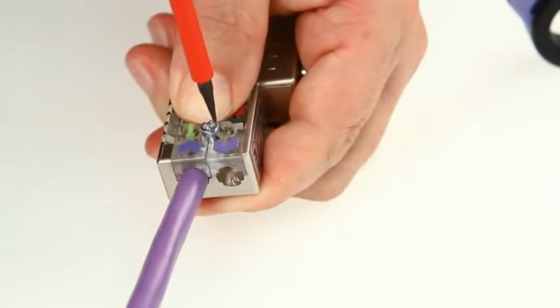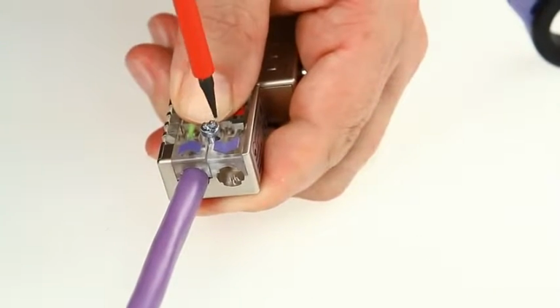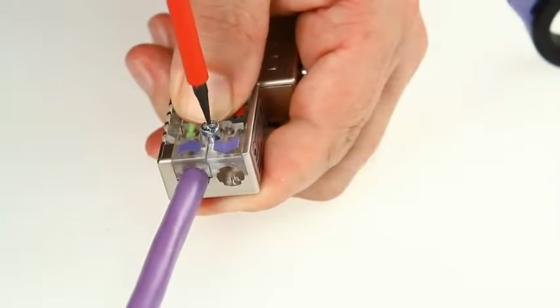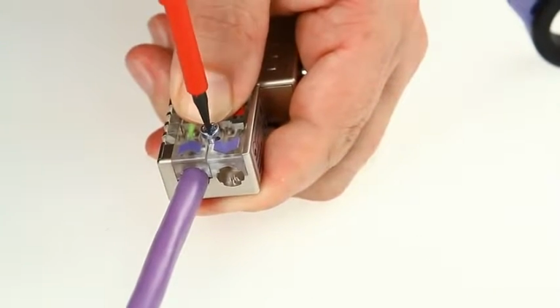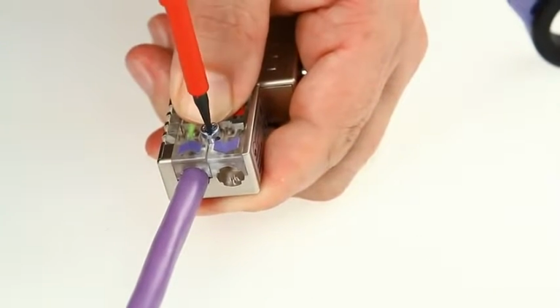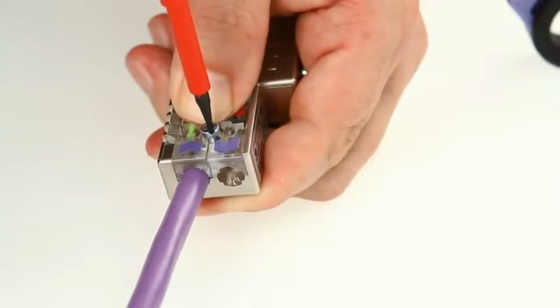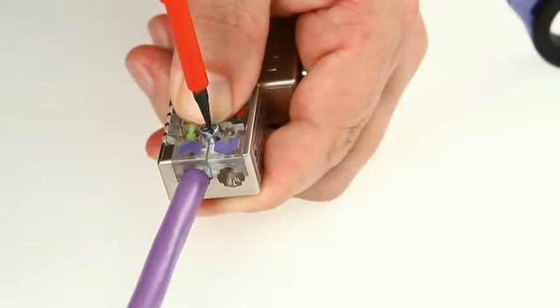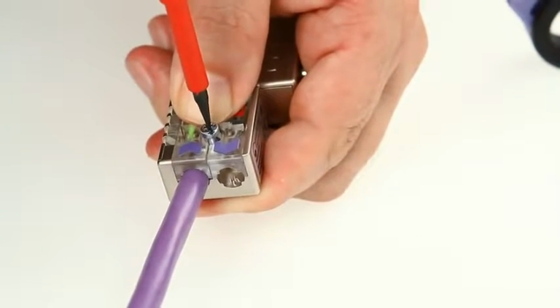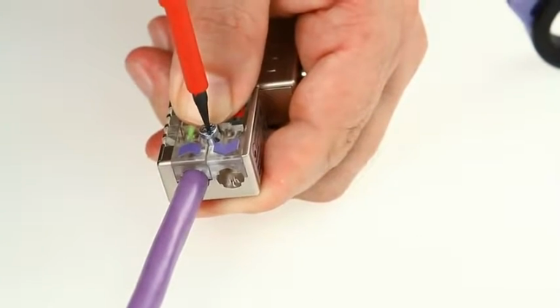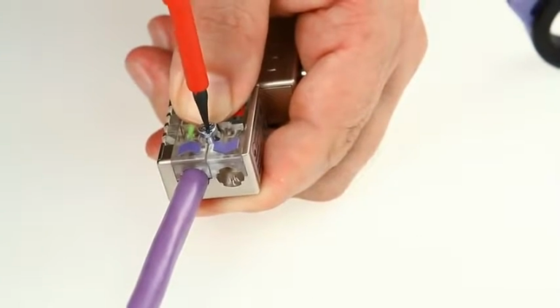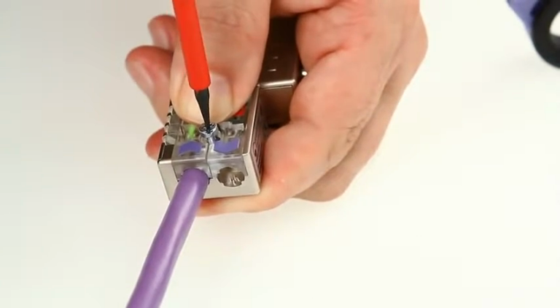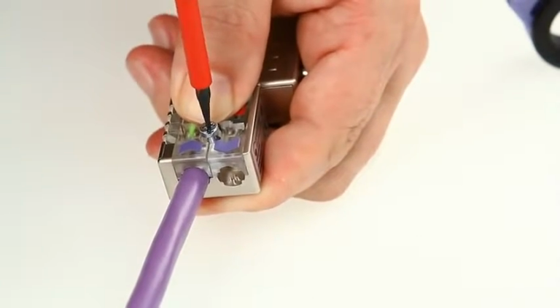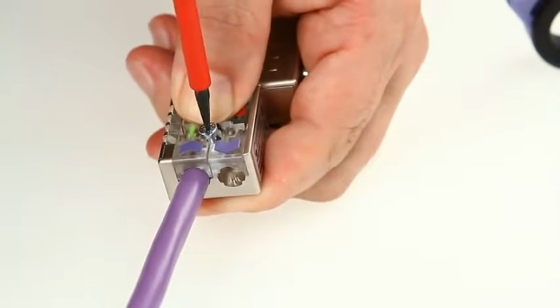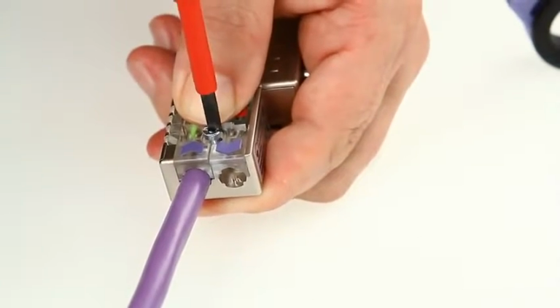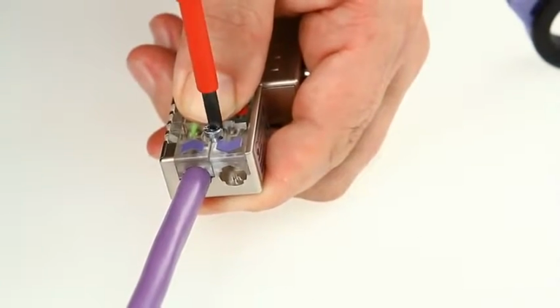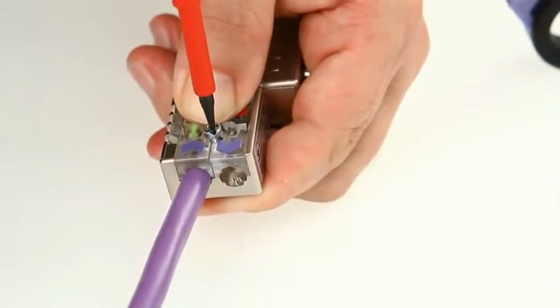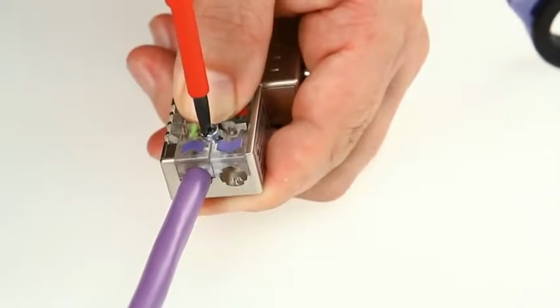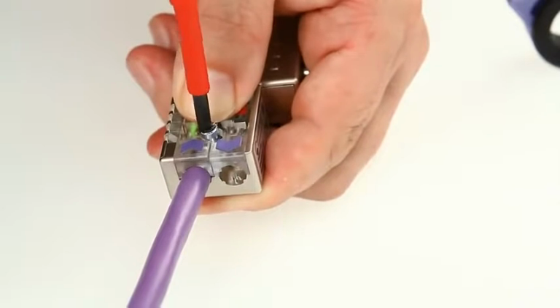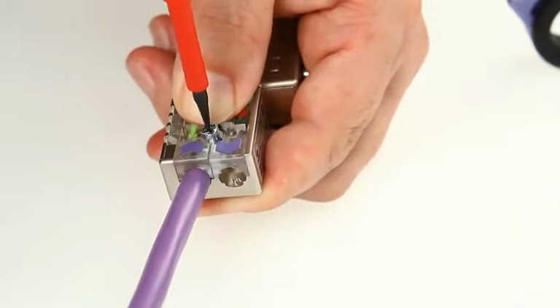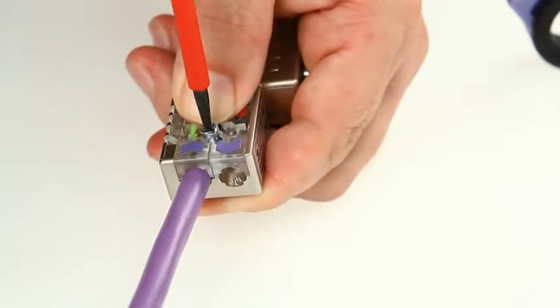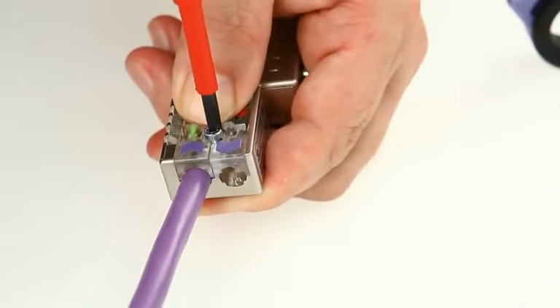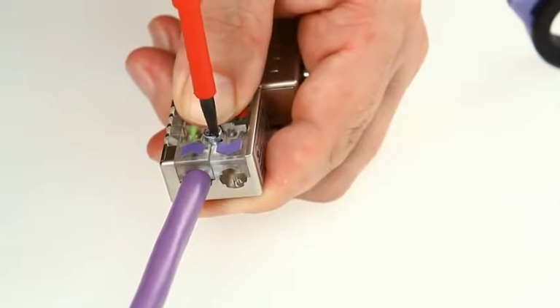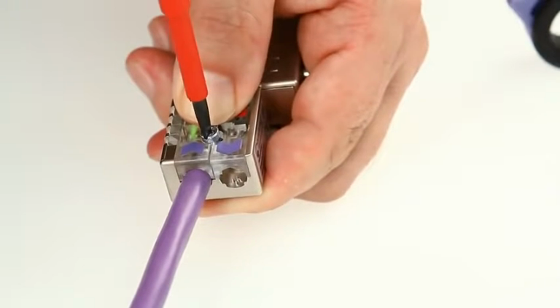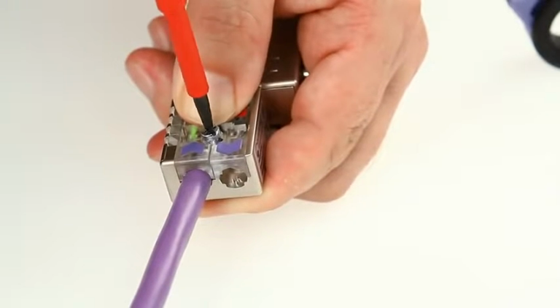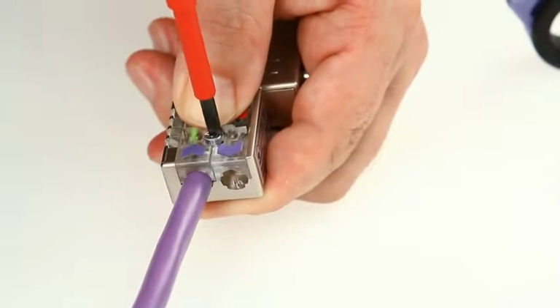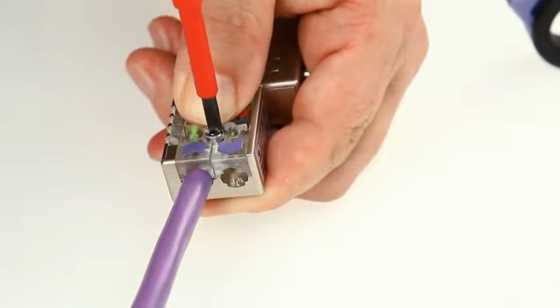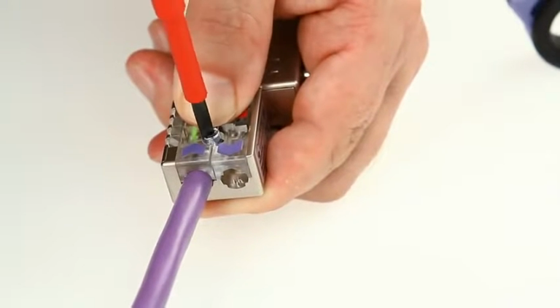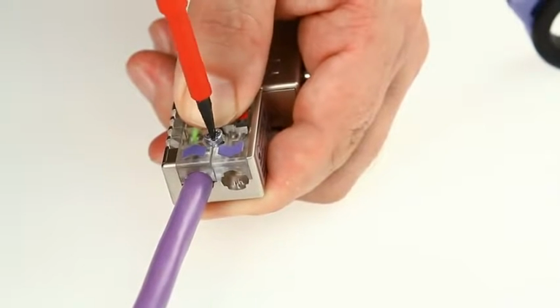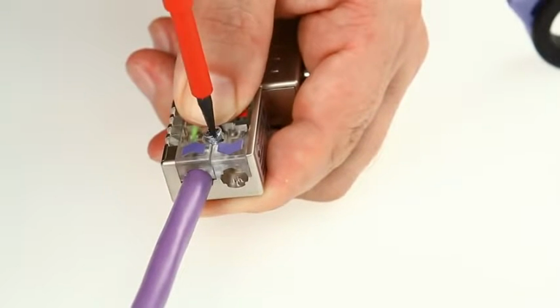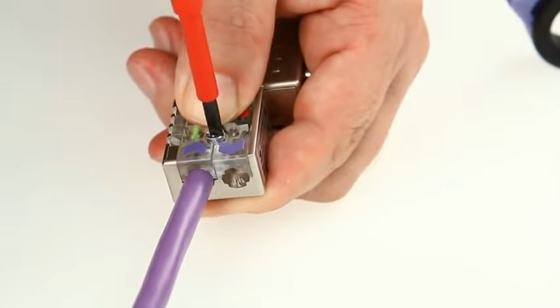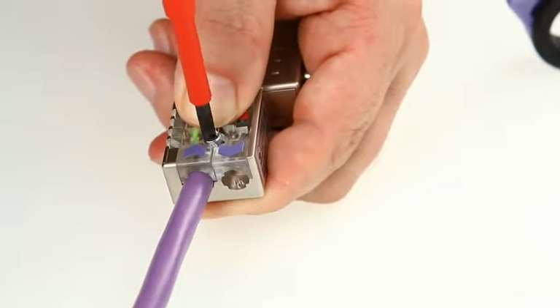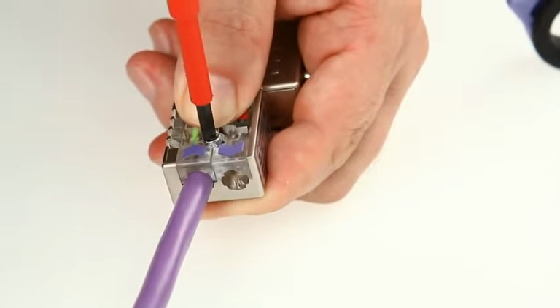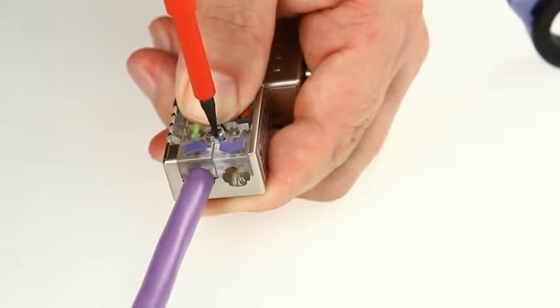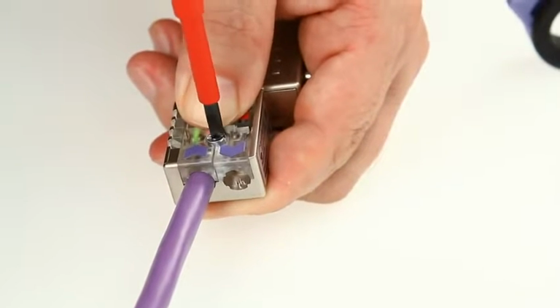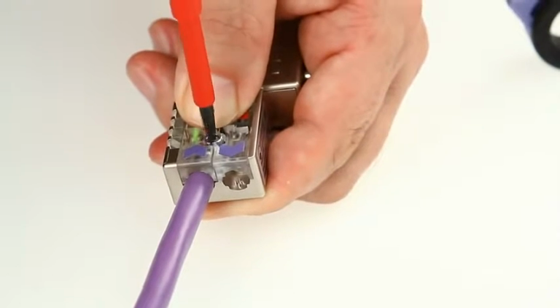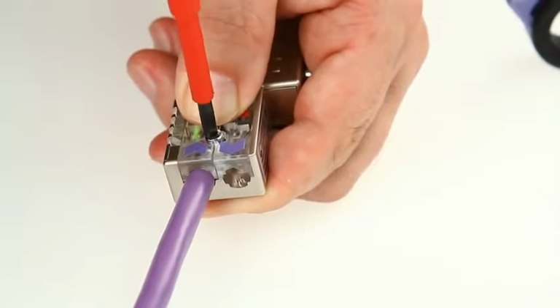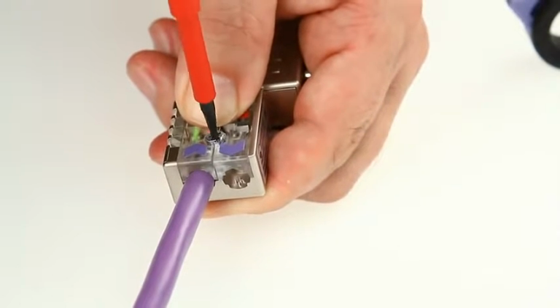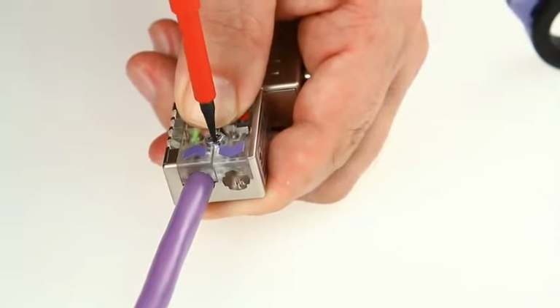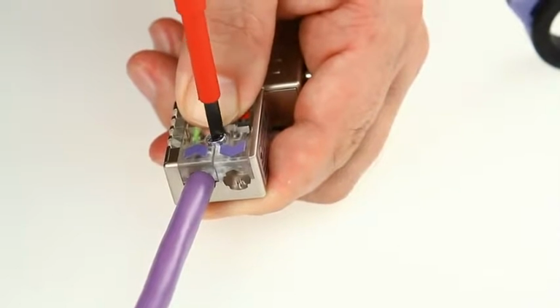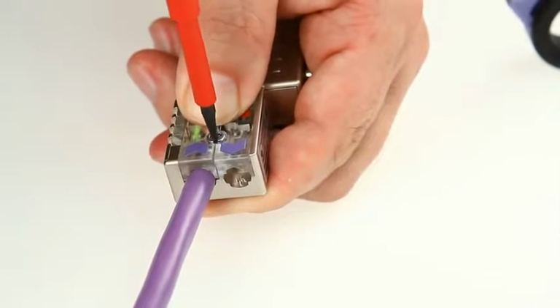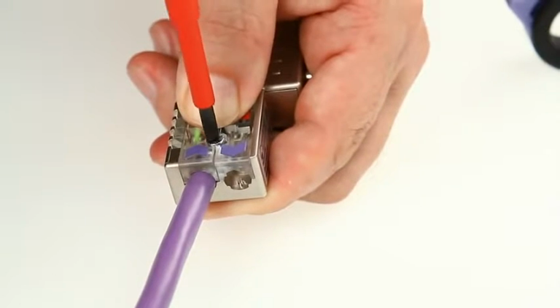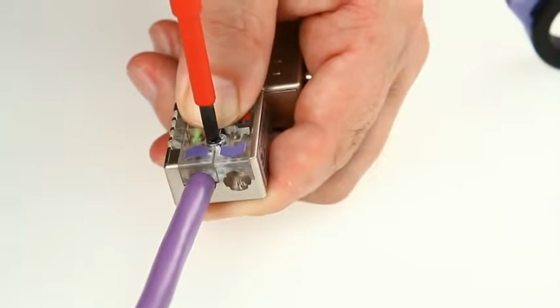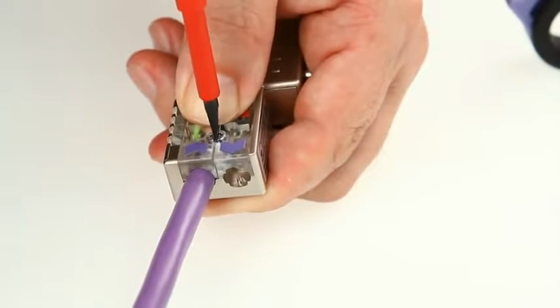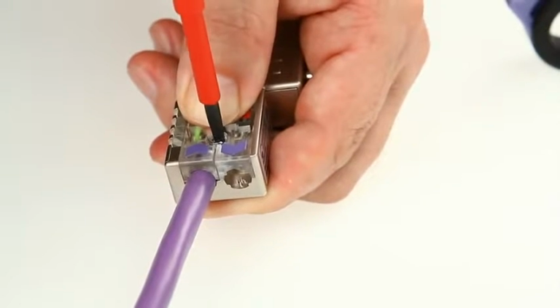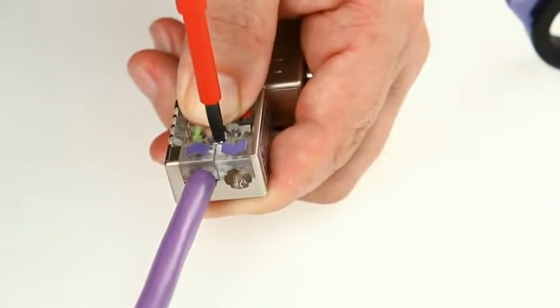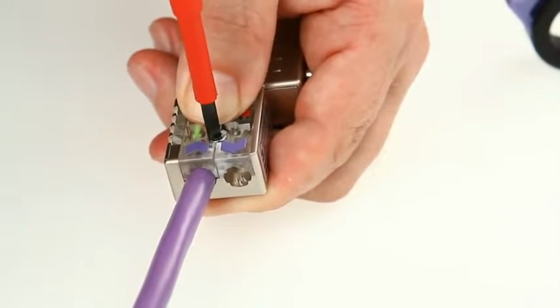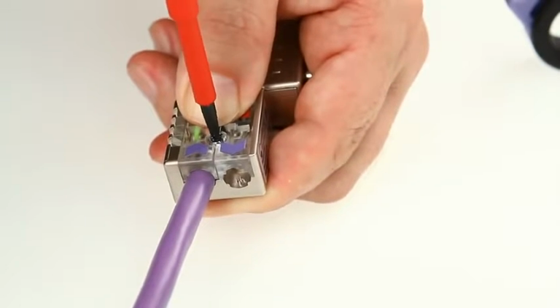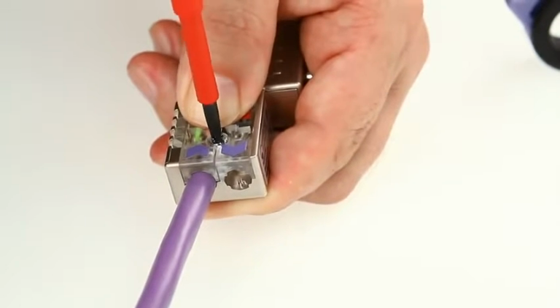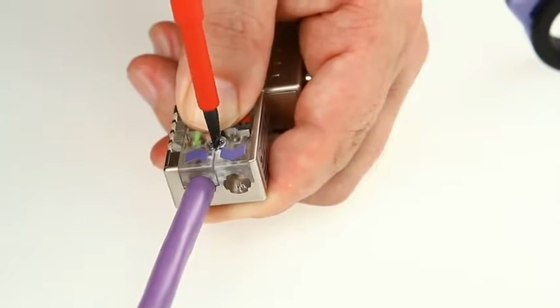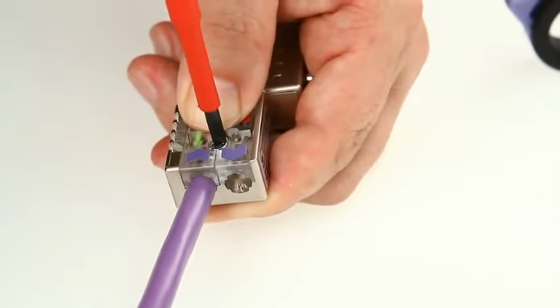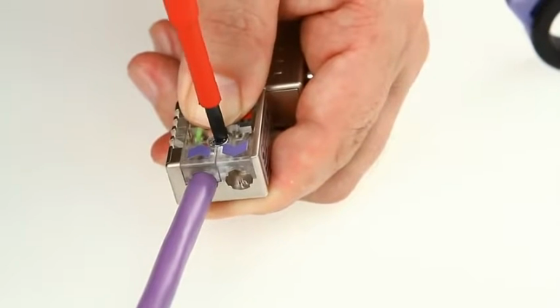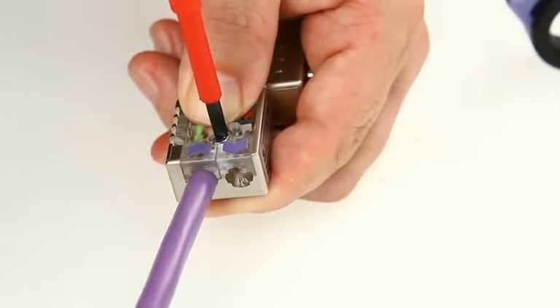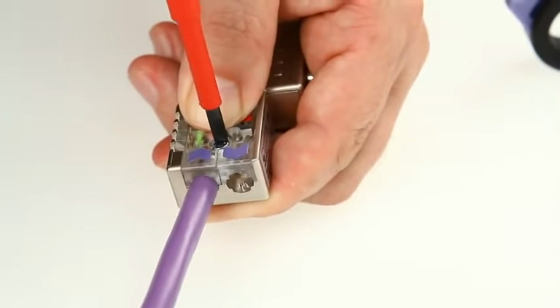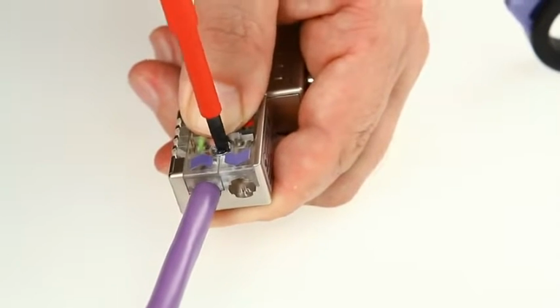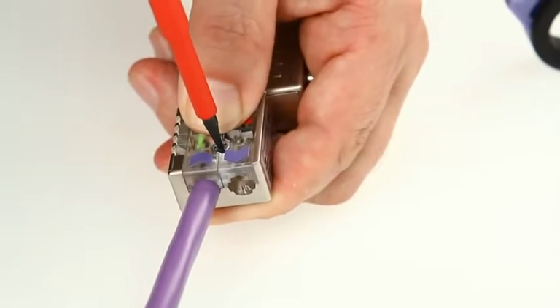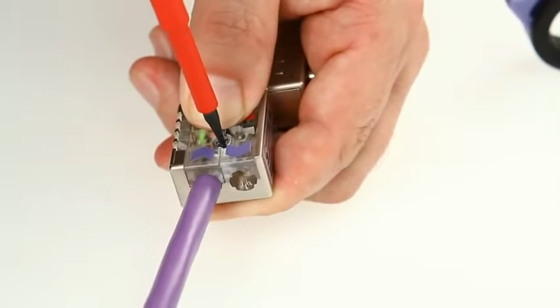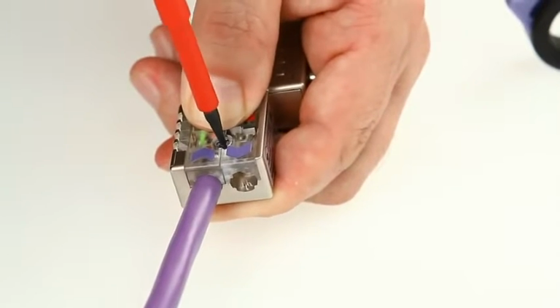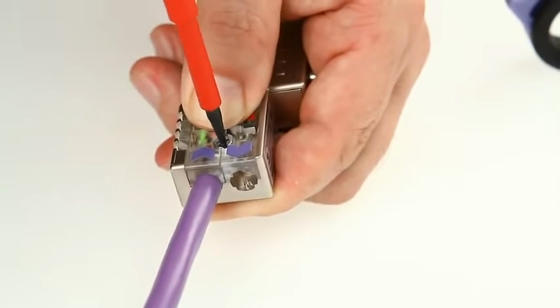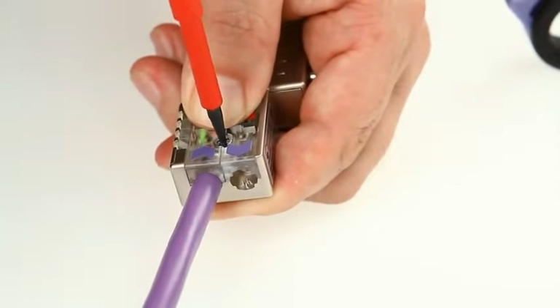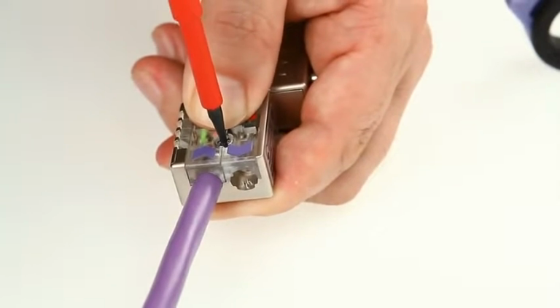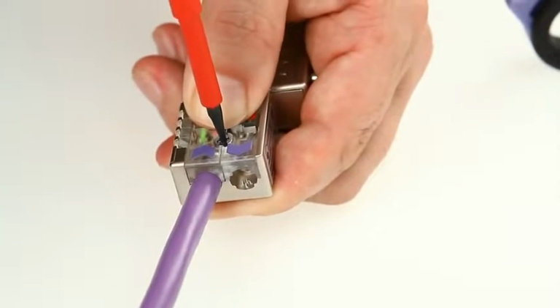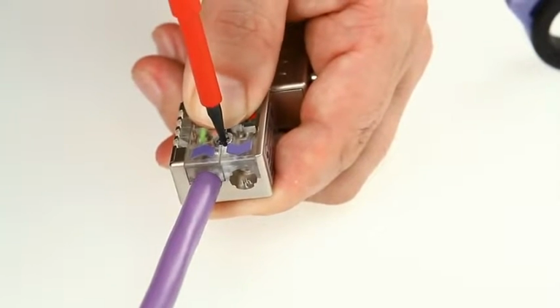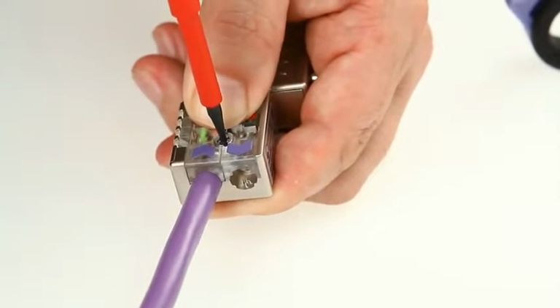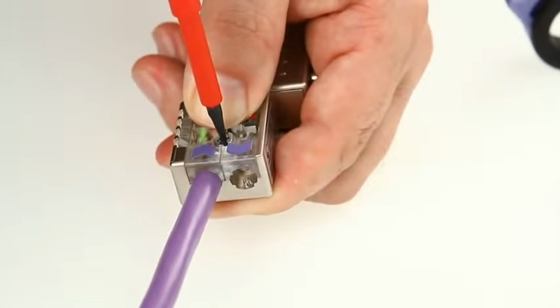A second Profibus cable is connected in the same way. Finish the assembly by tightening the fixing screw.